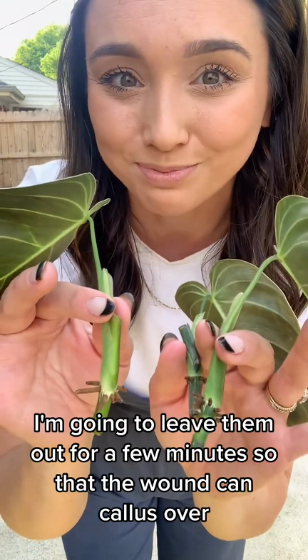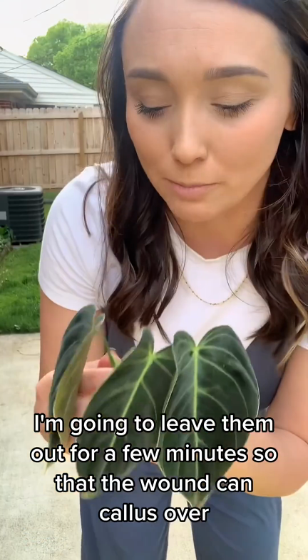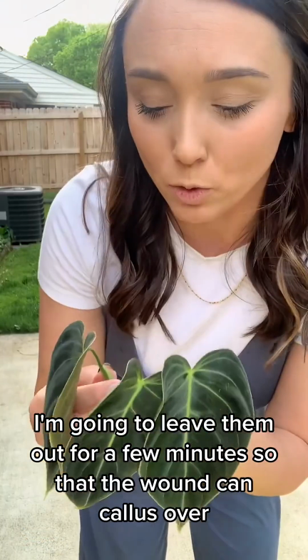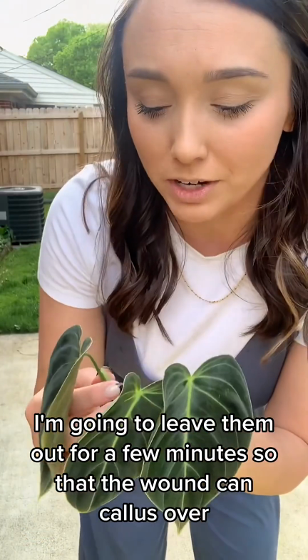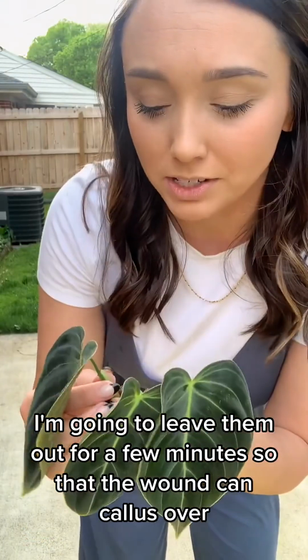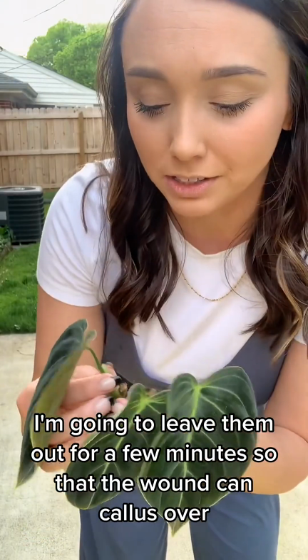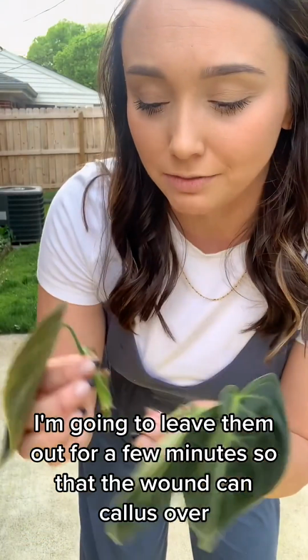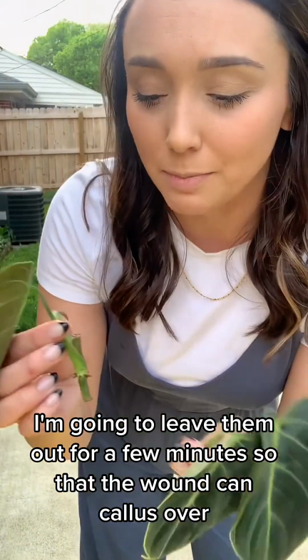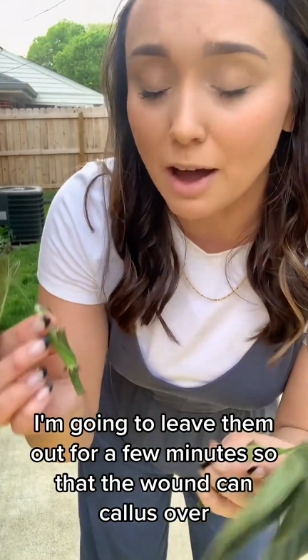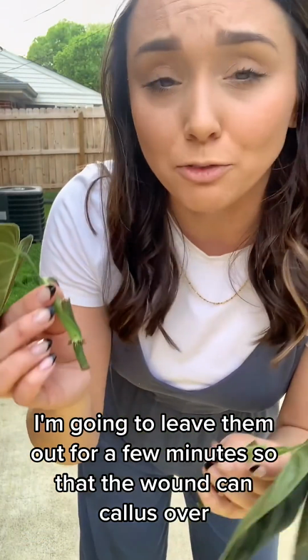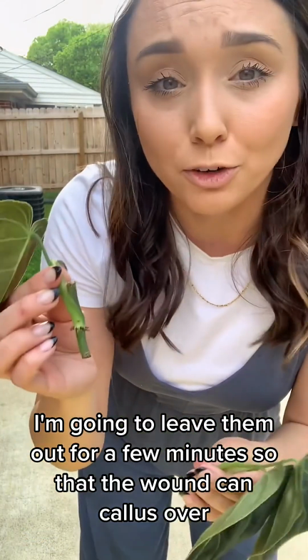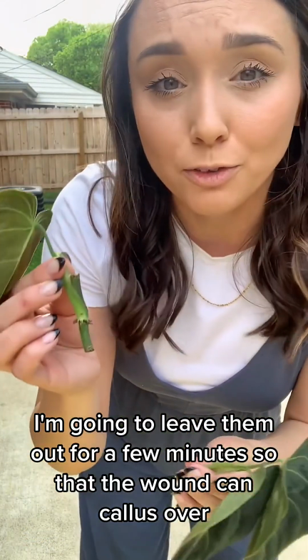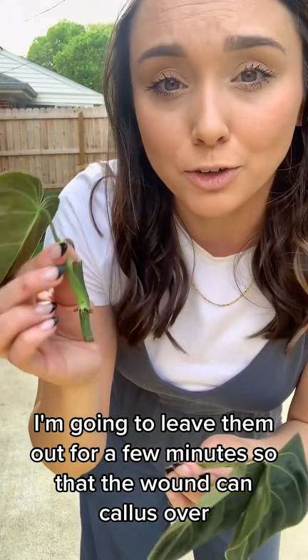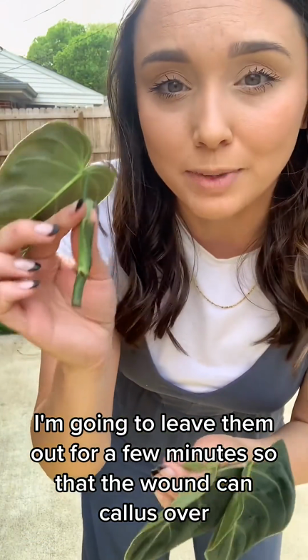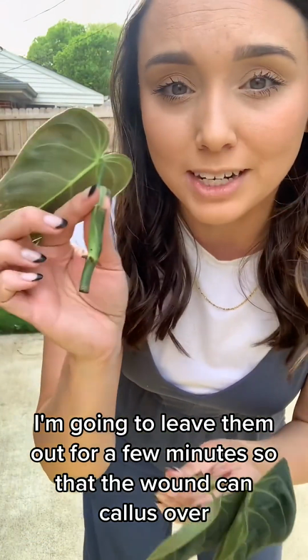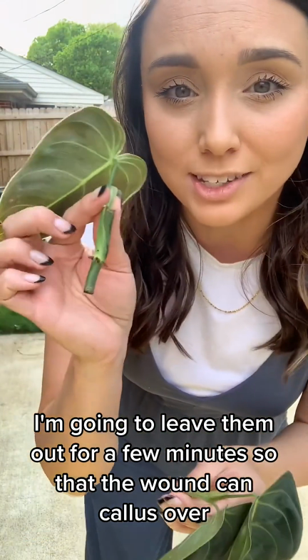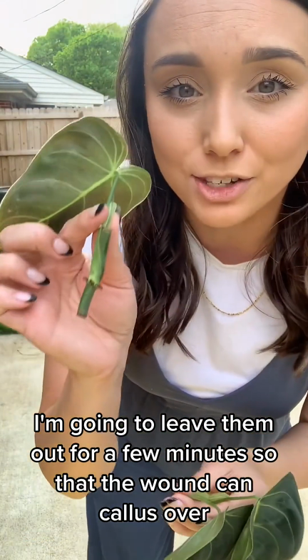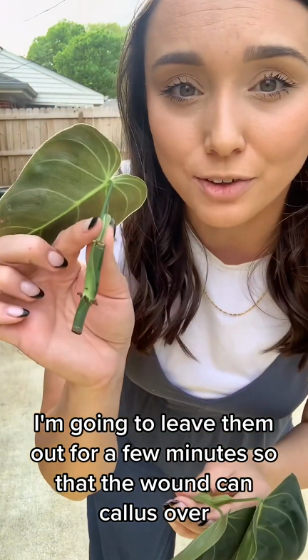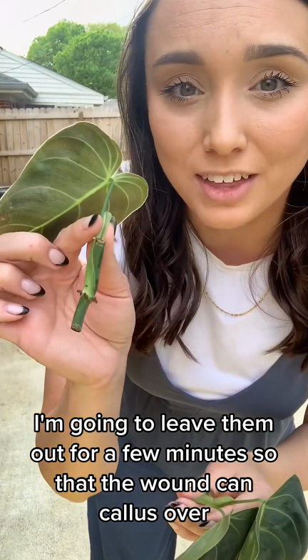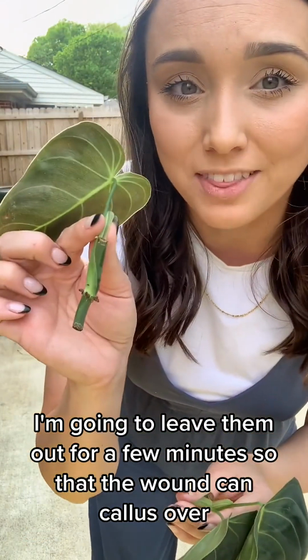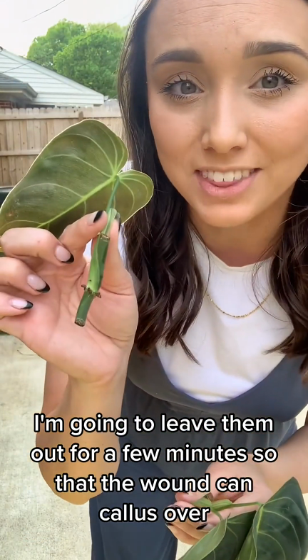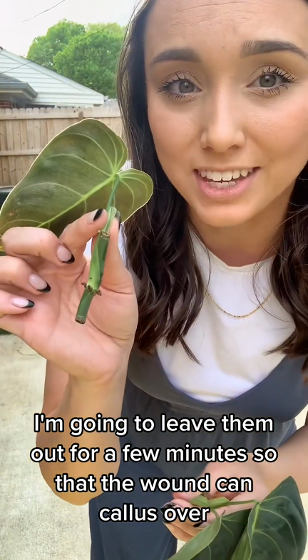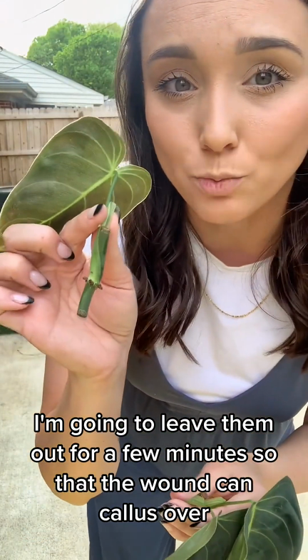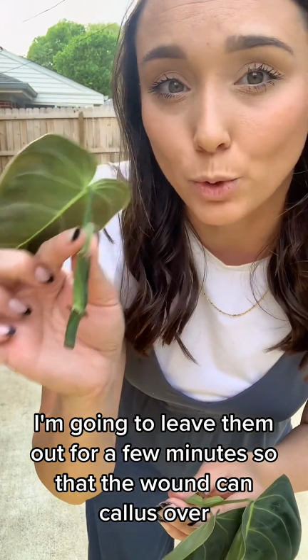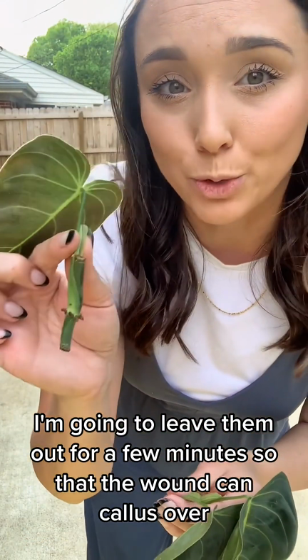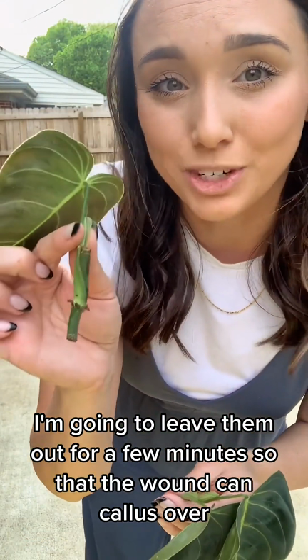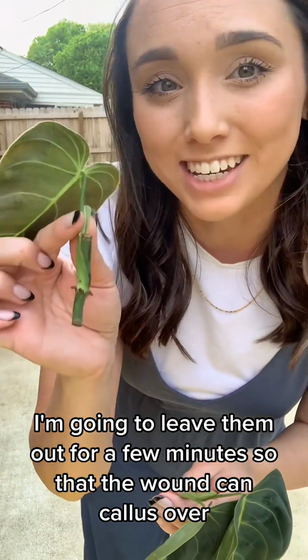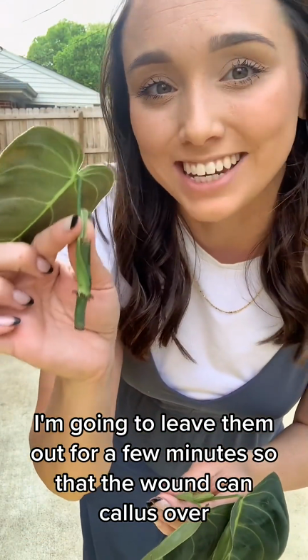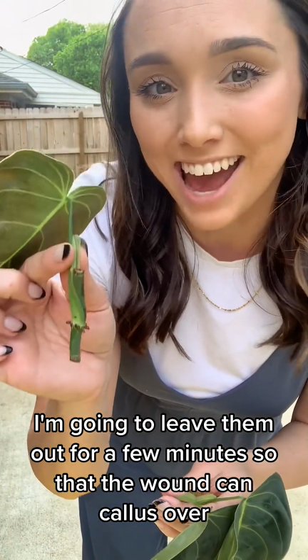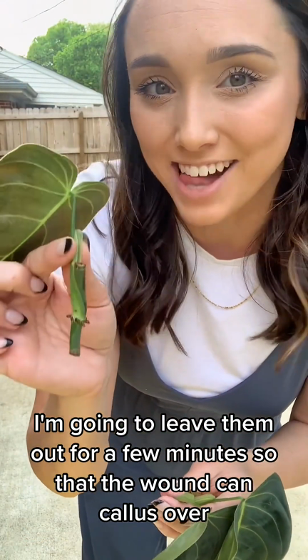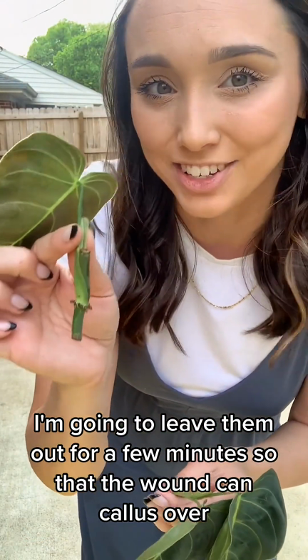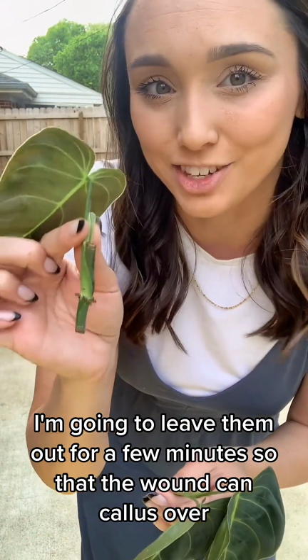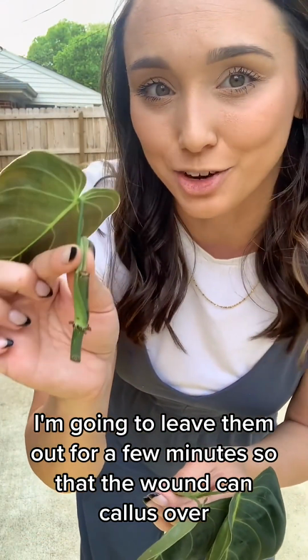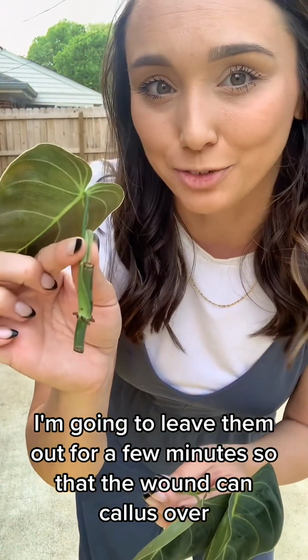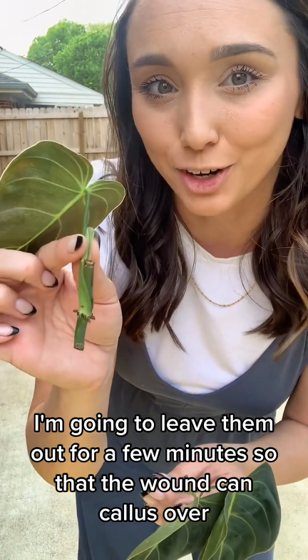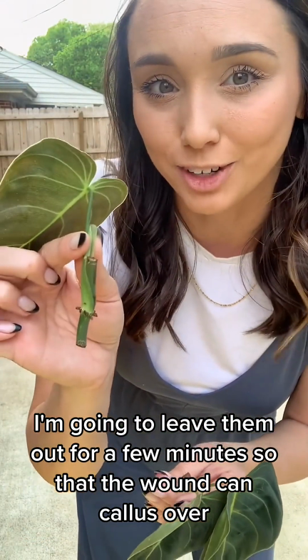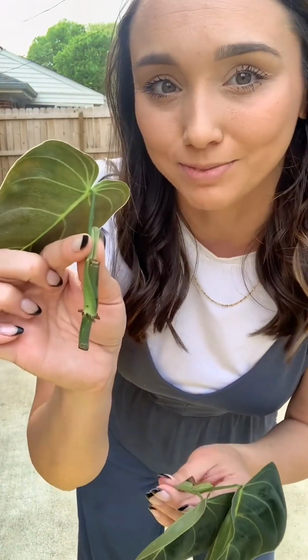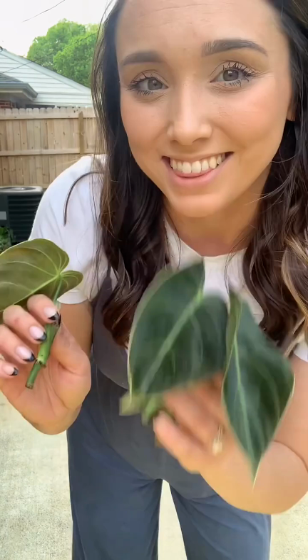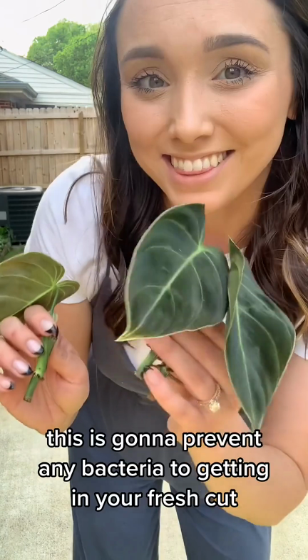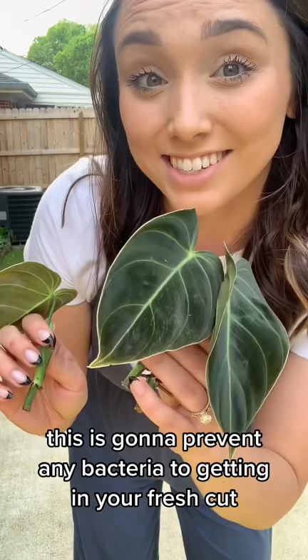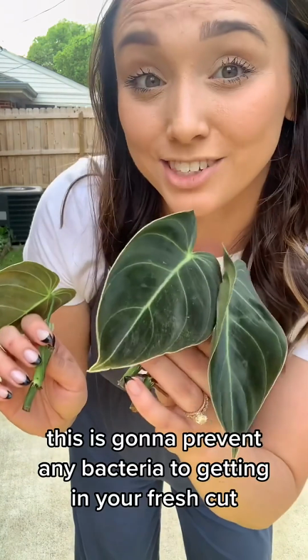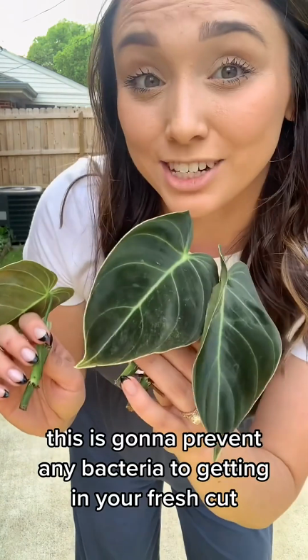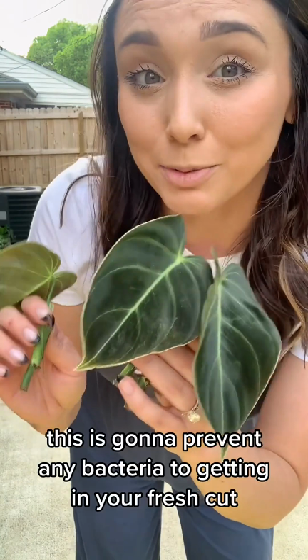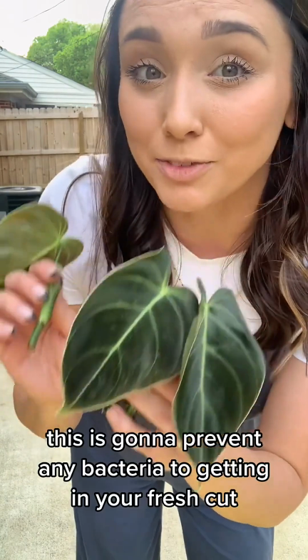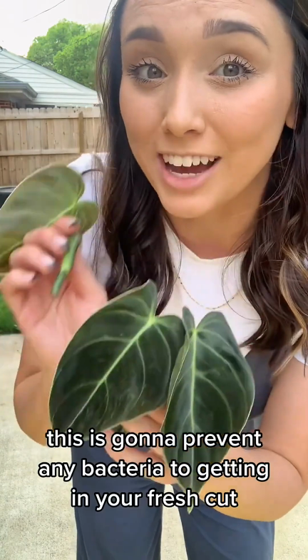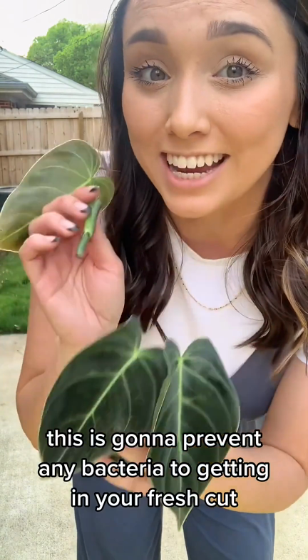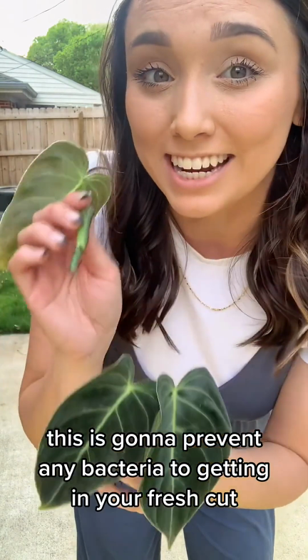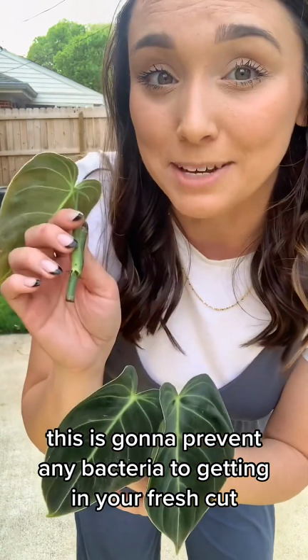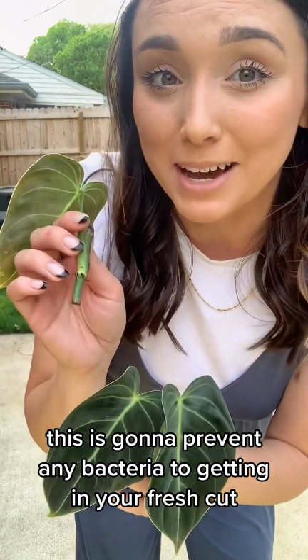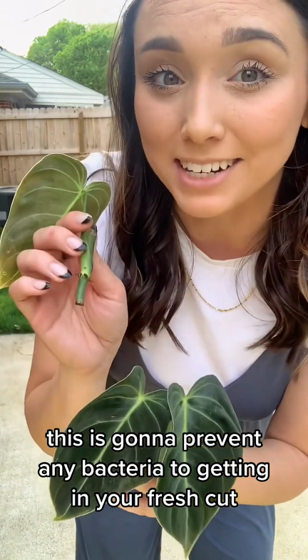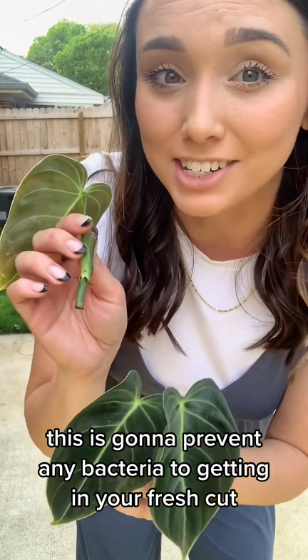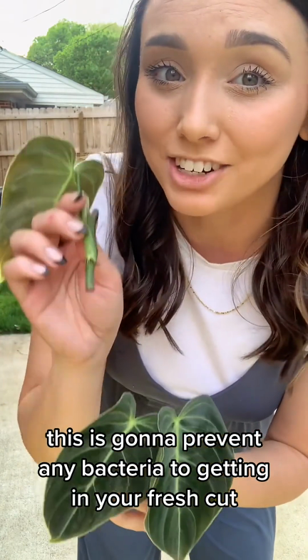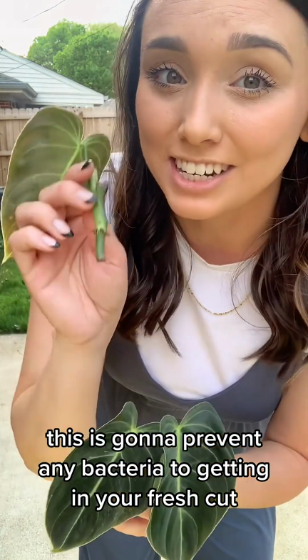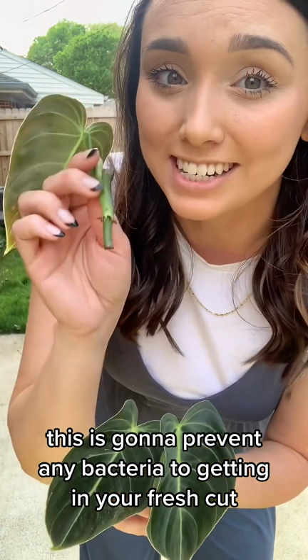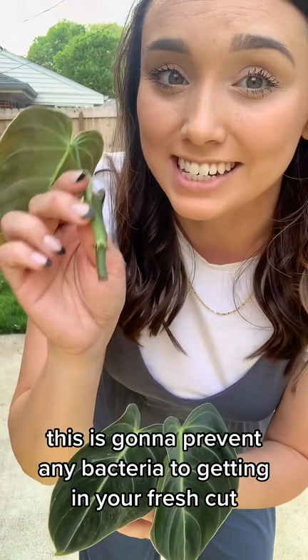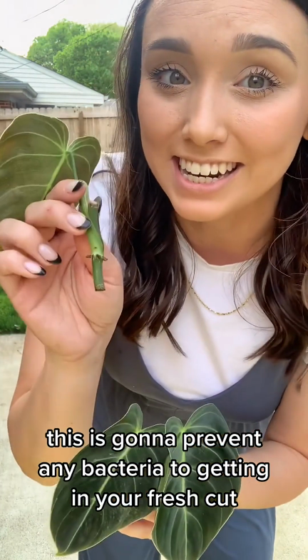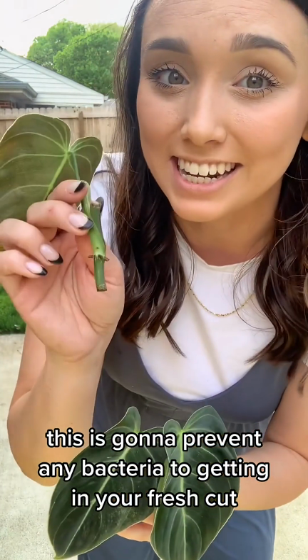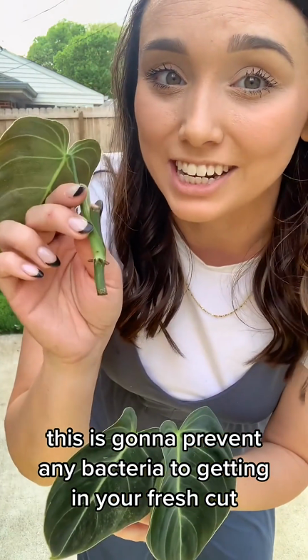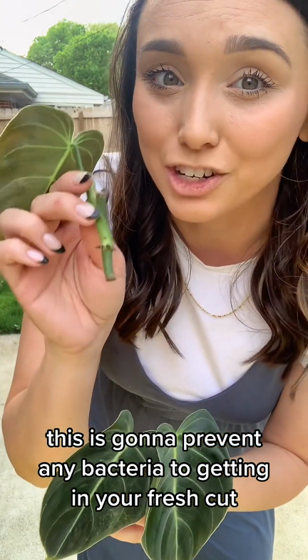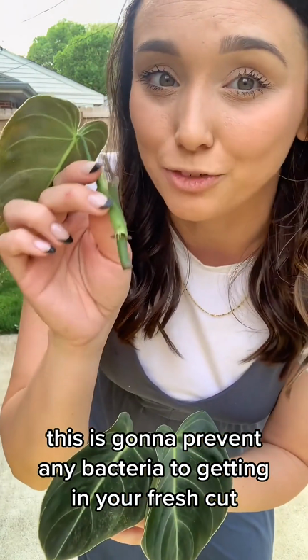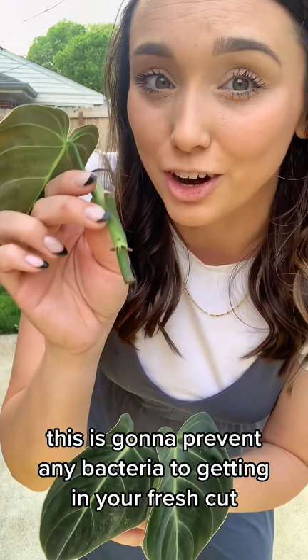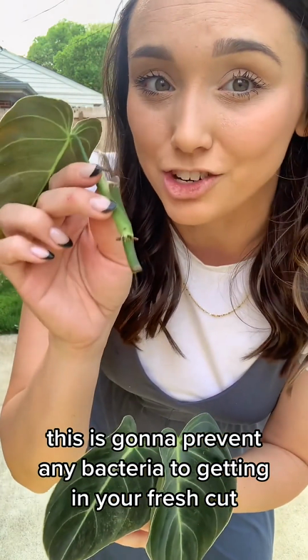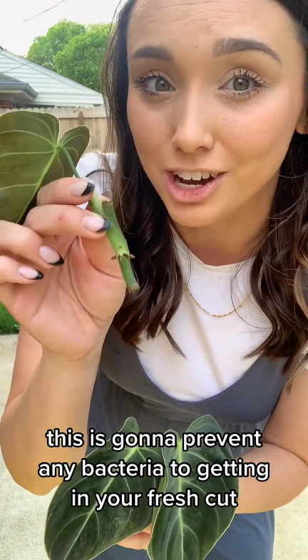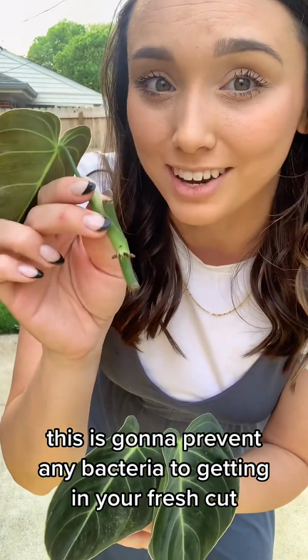I'm going to leave them out for a few minutes so that the wound can callus over. This is going to prevent any bacteria from getting into your fresh cut.